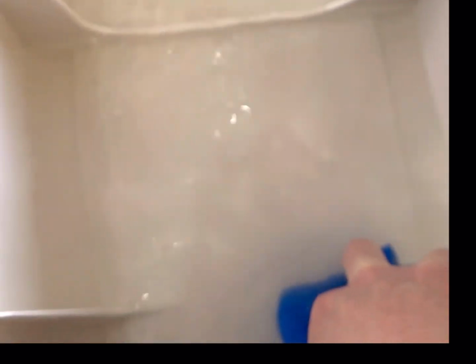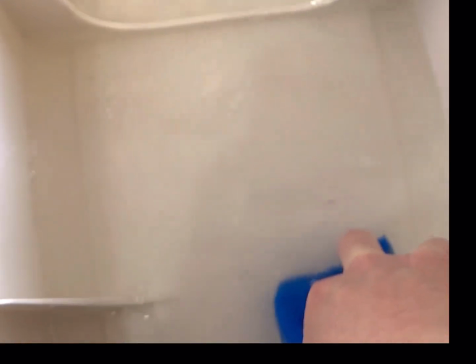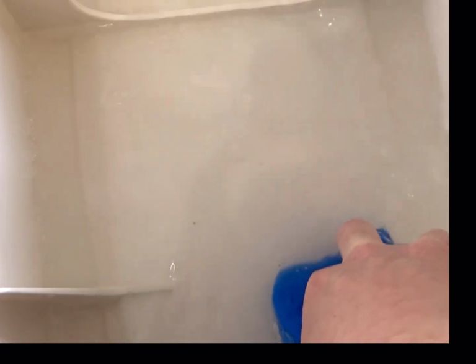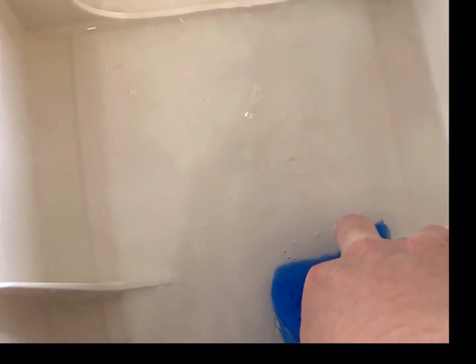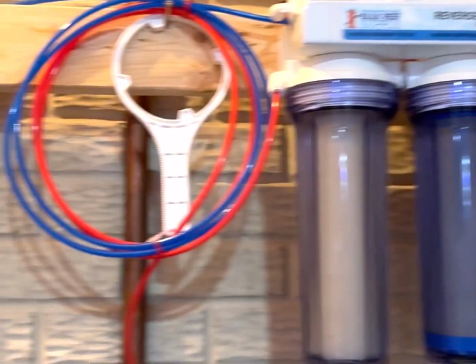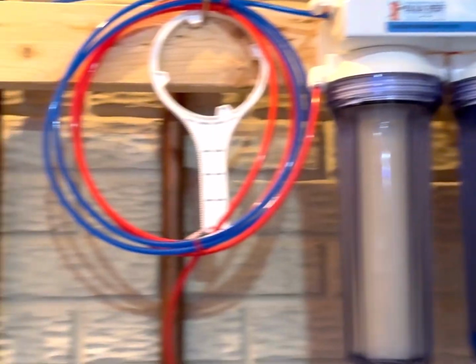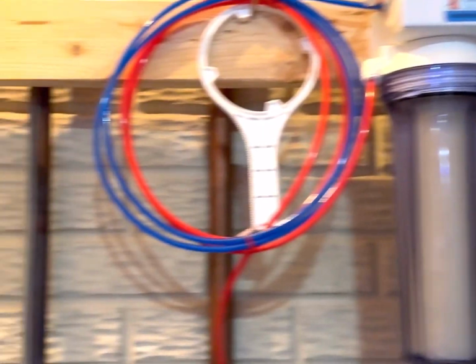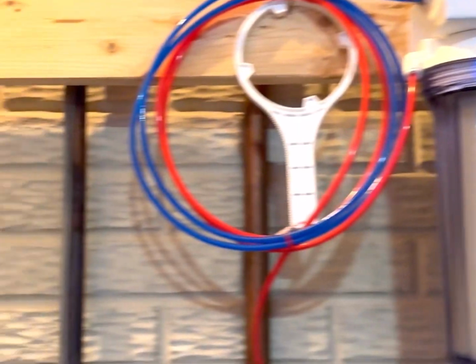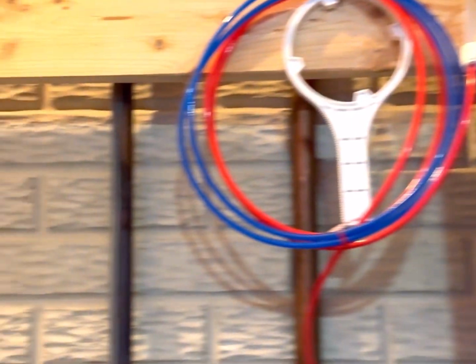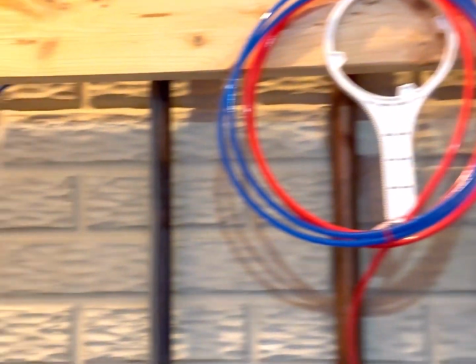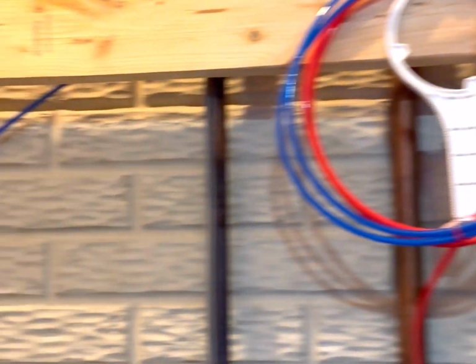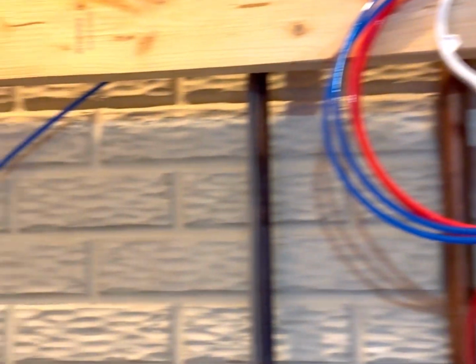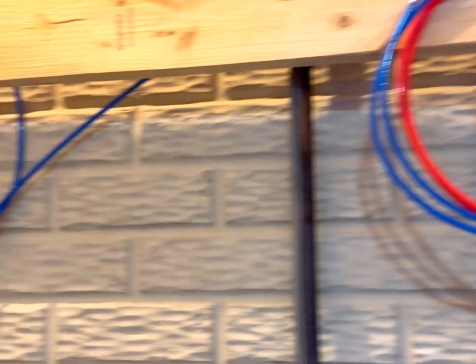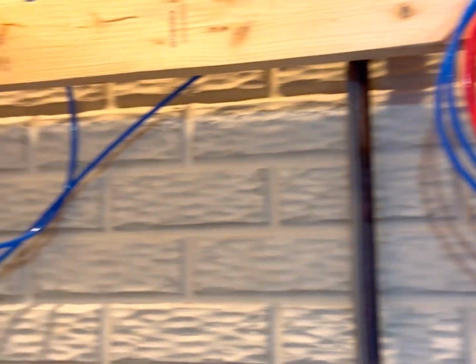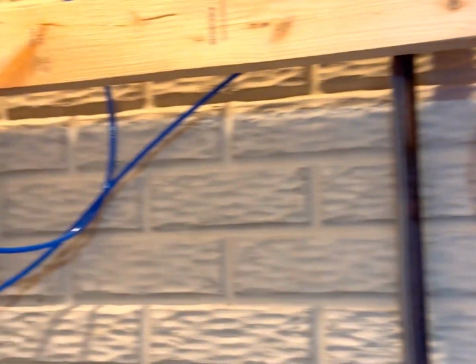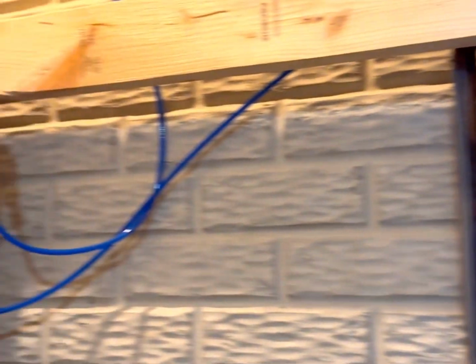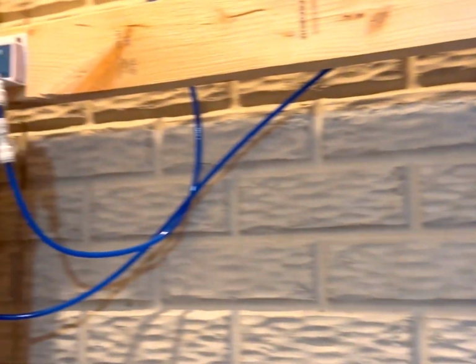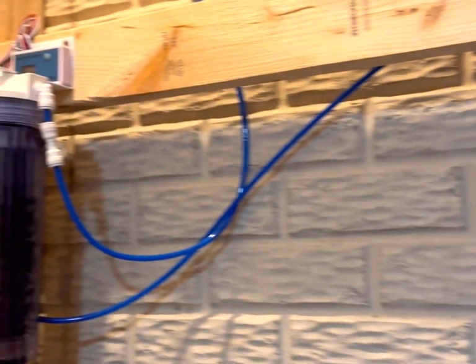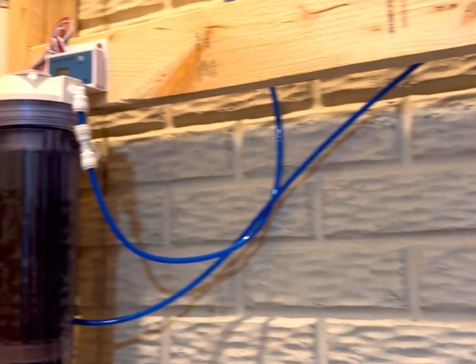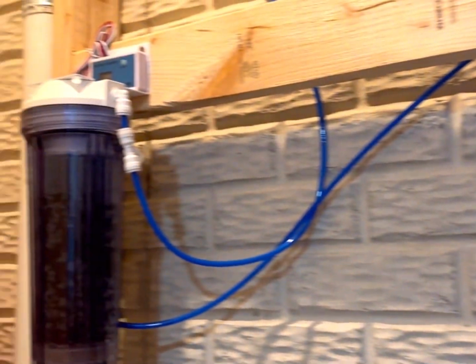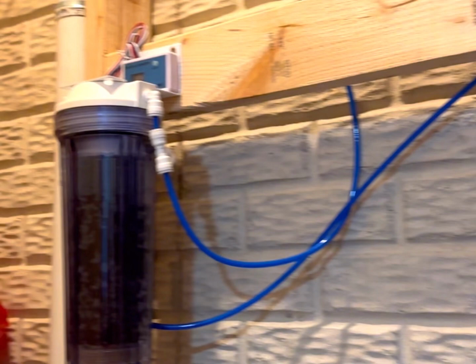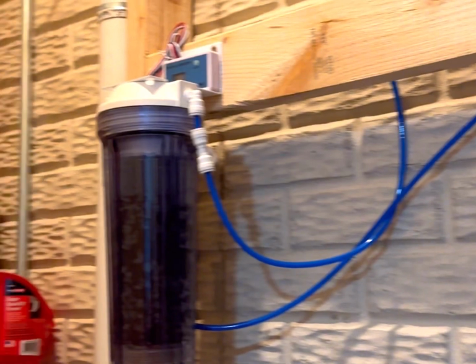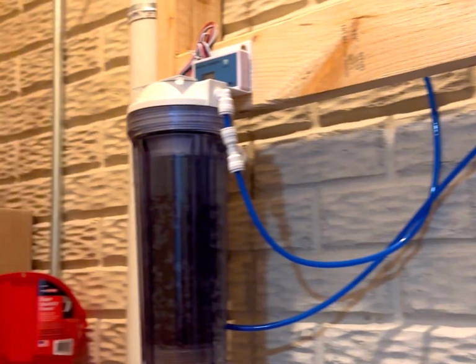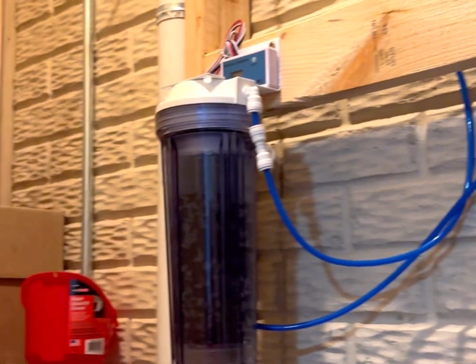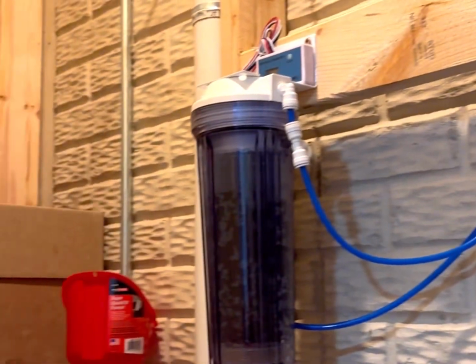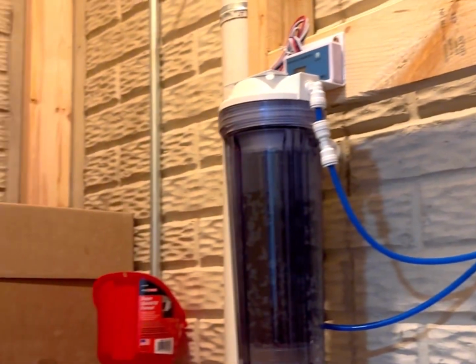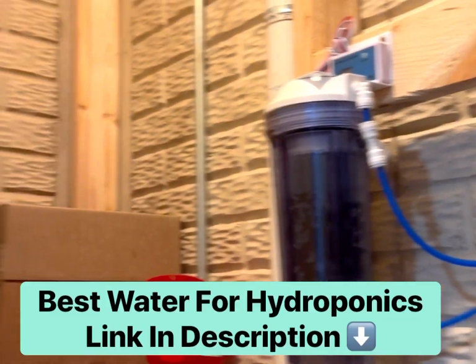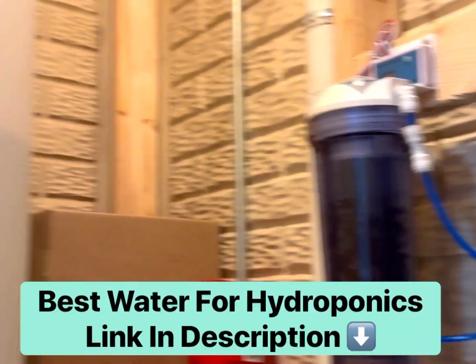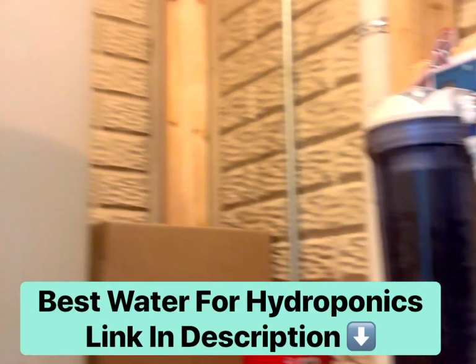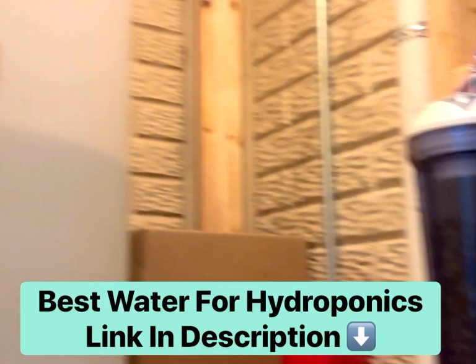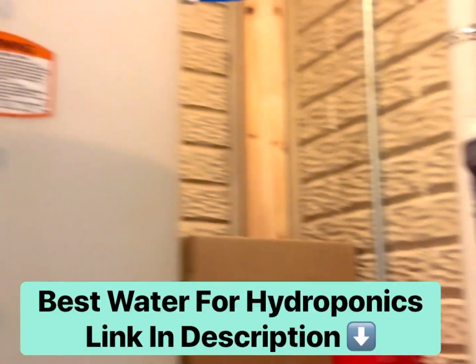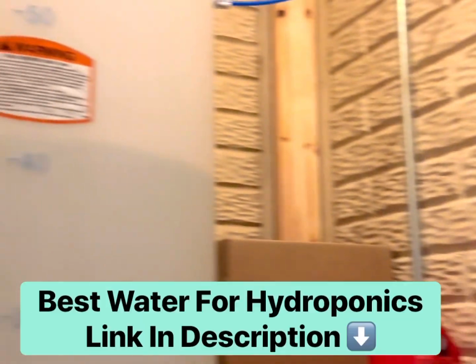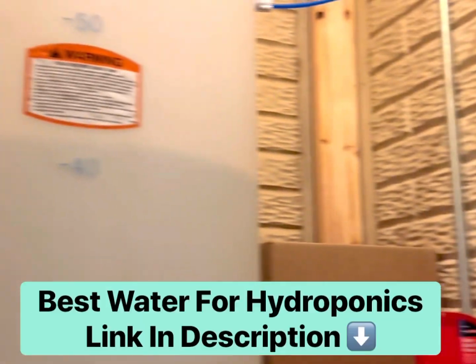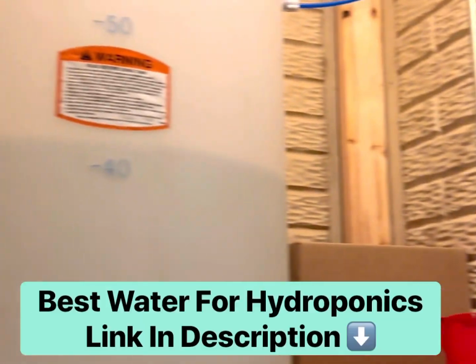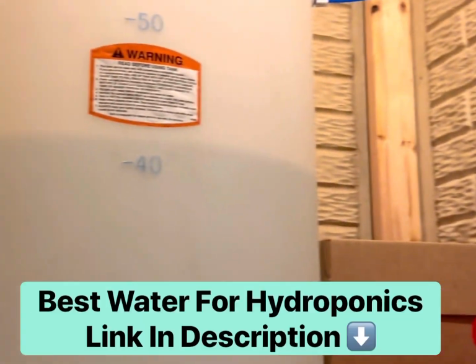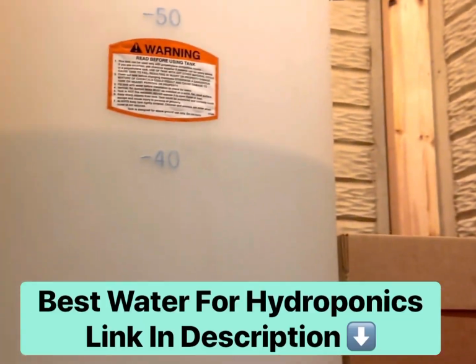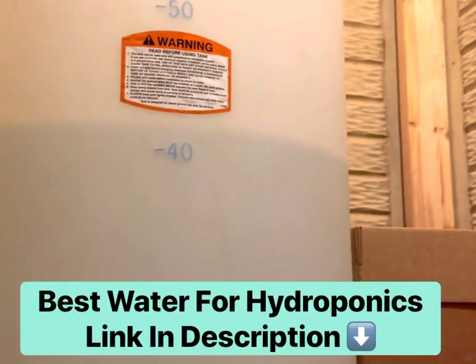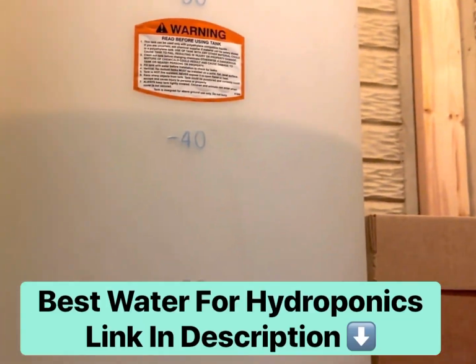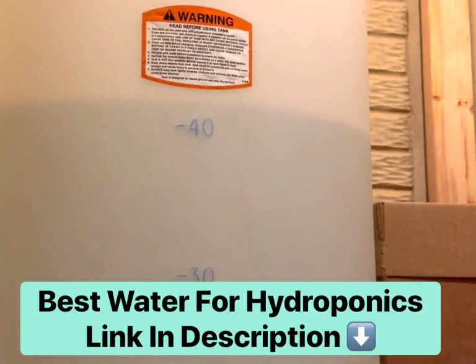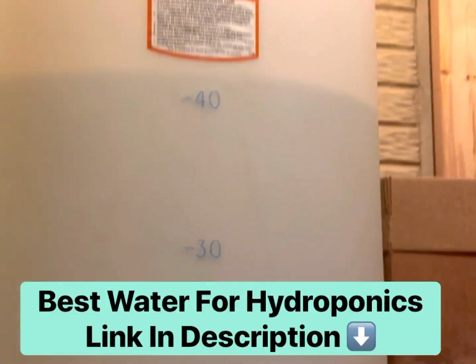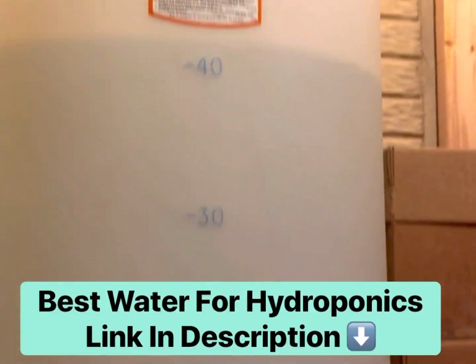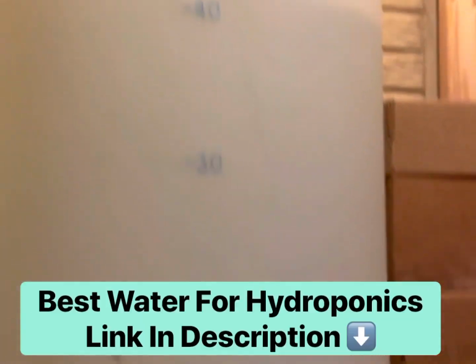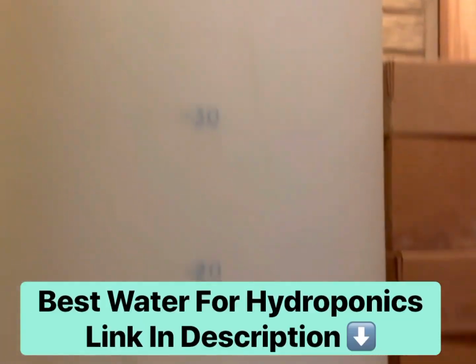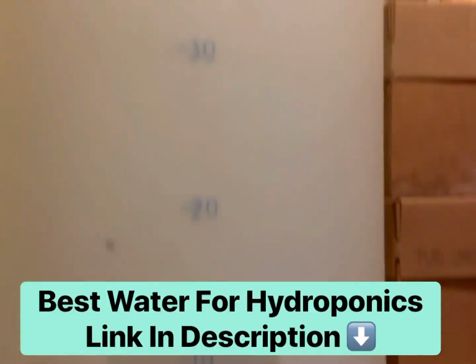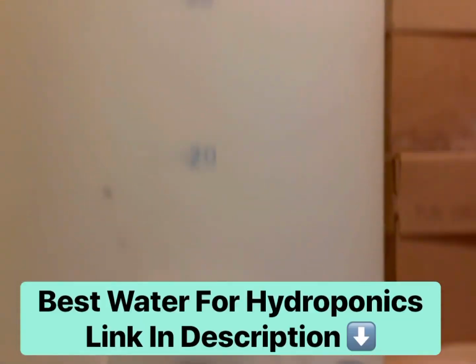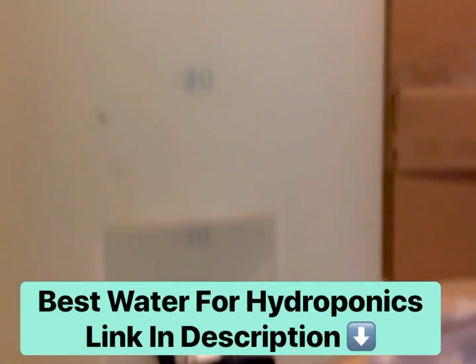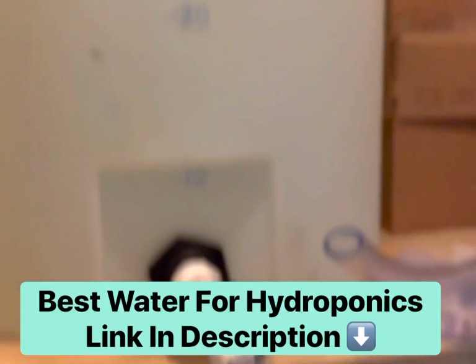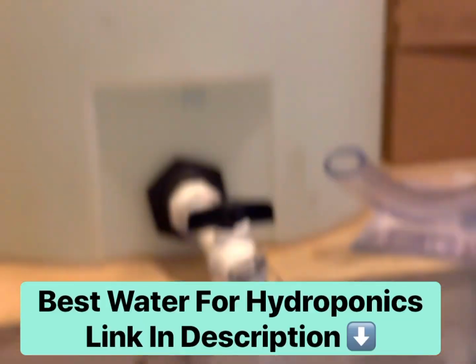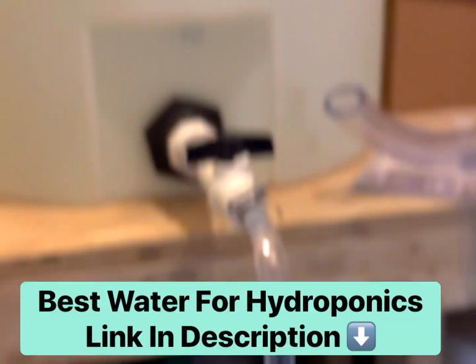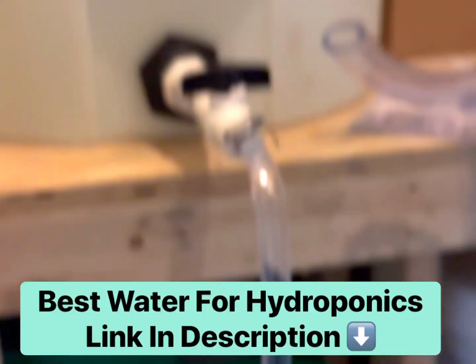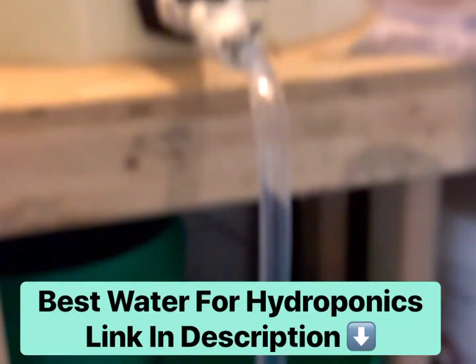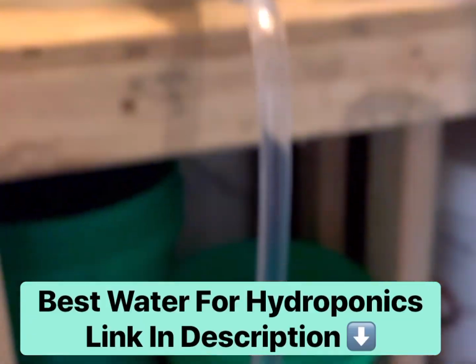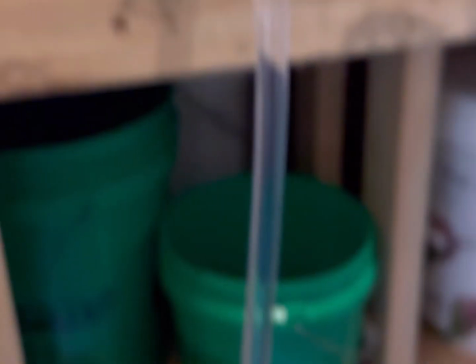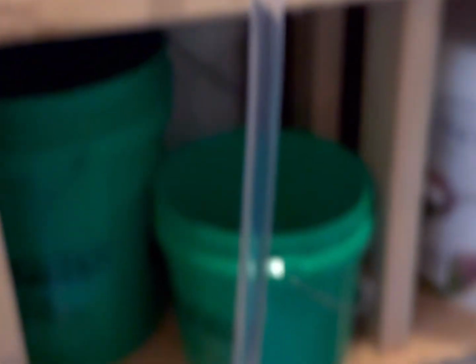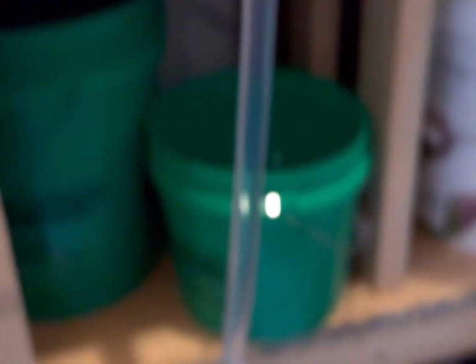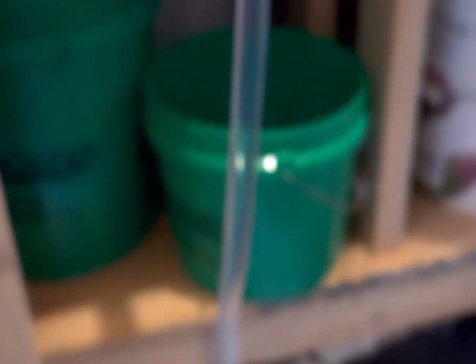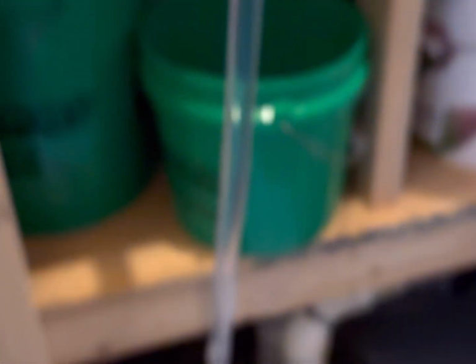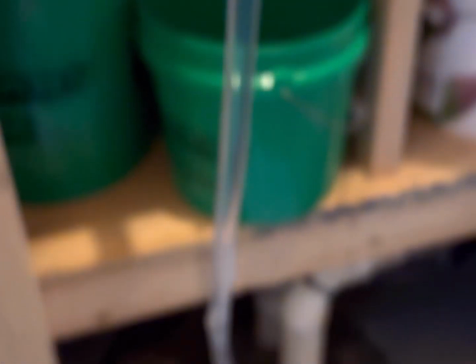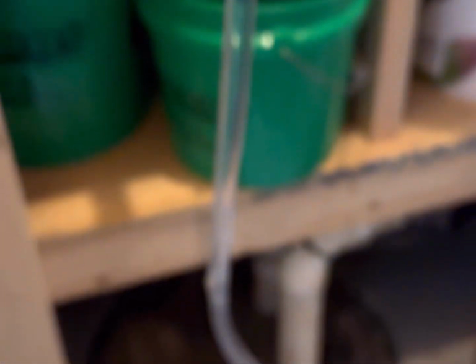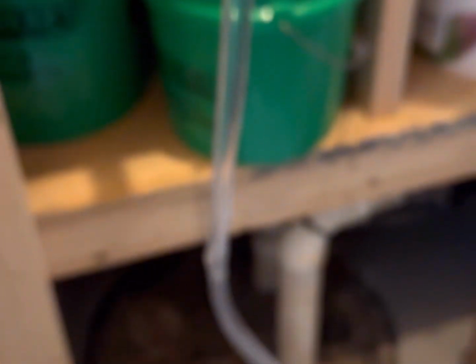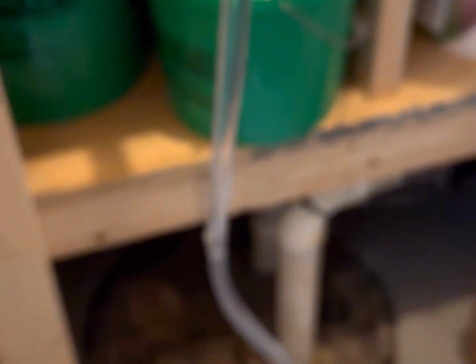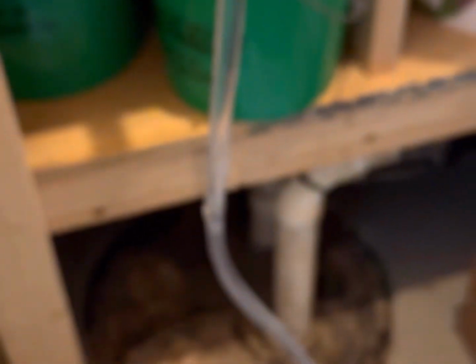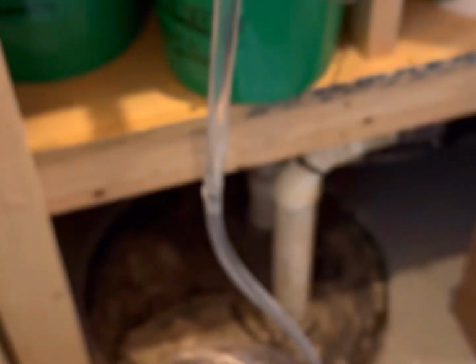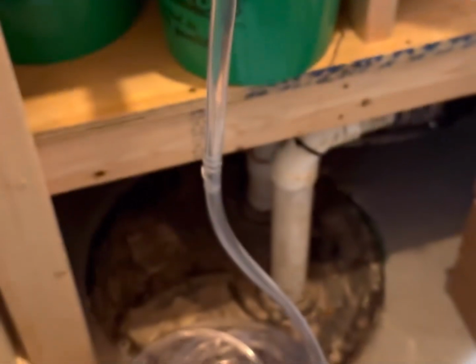Reverse osmosis and deionized water is most ideal for hydroponics. I put the link below so you can see why.